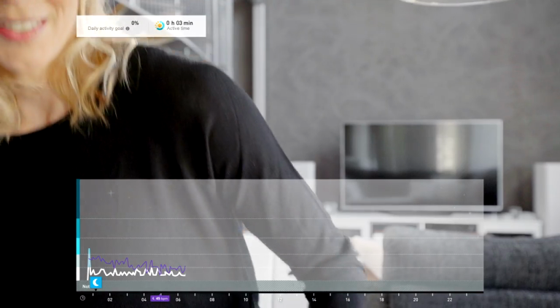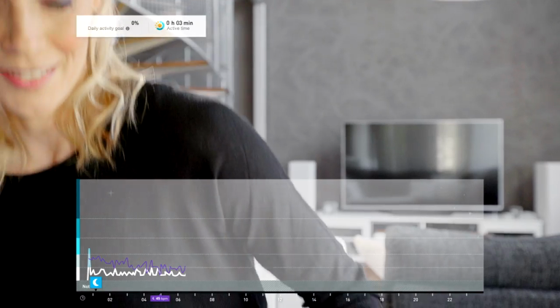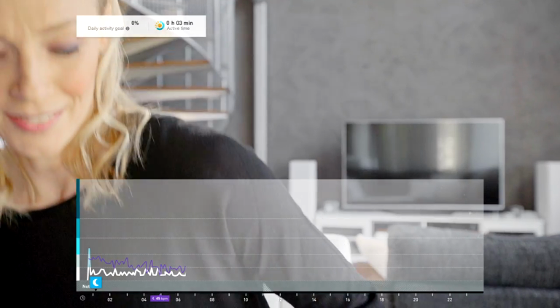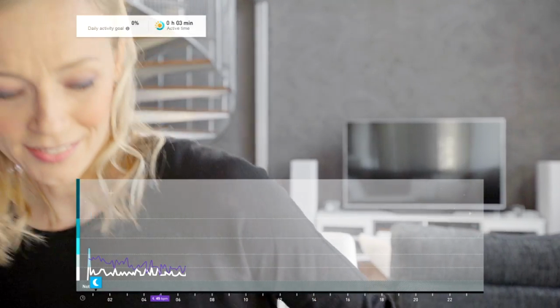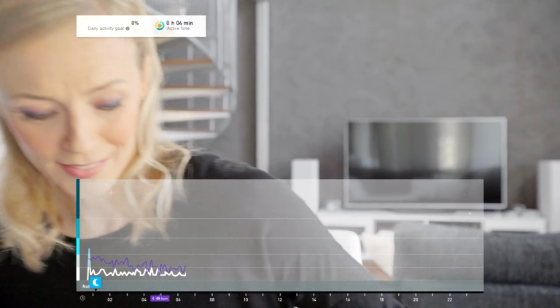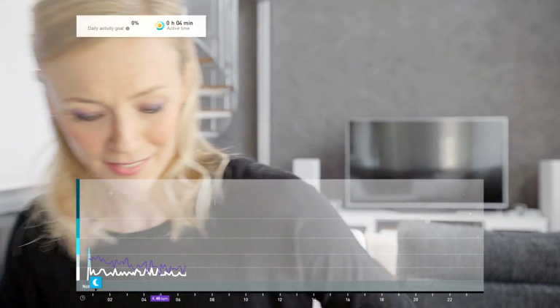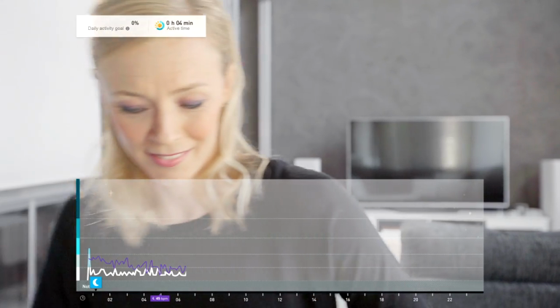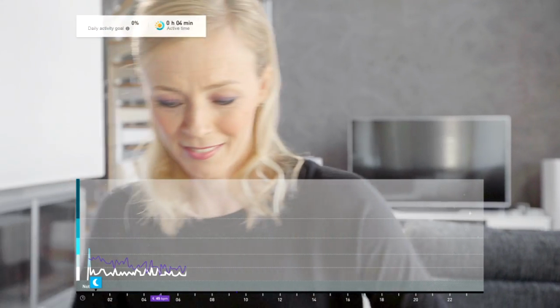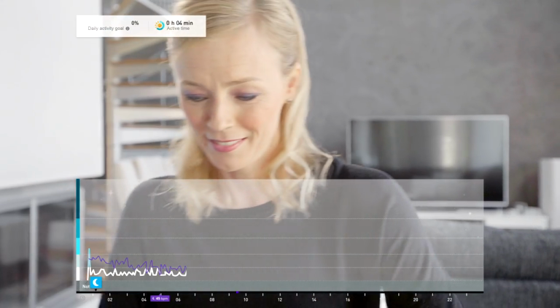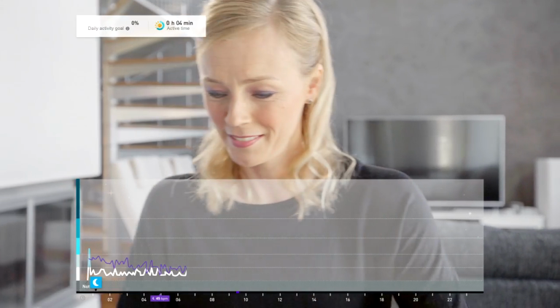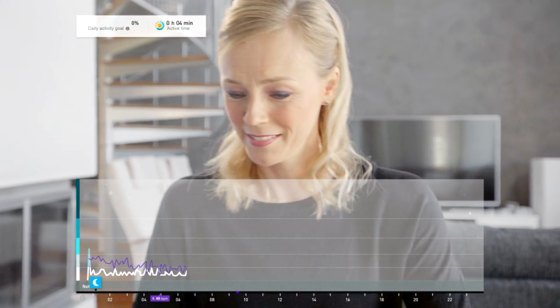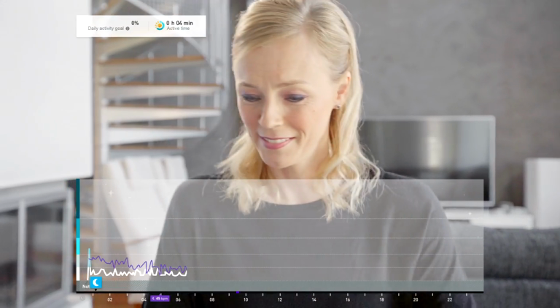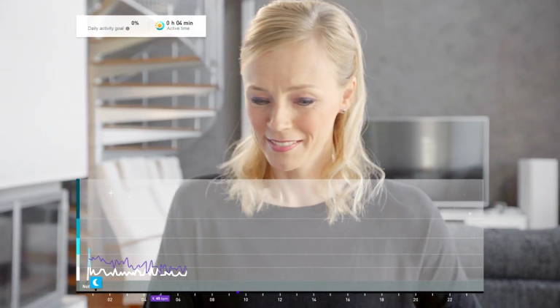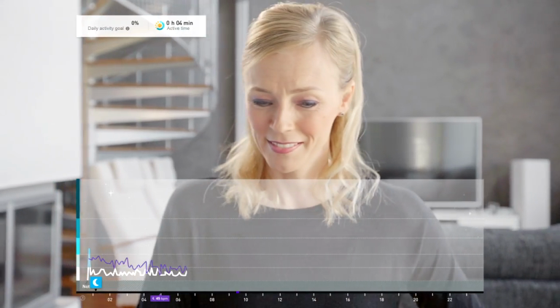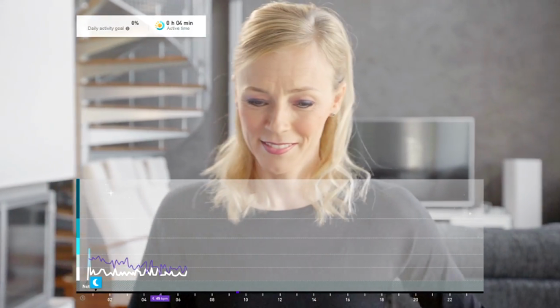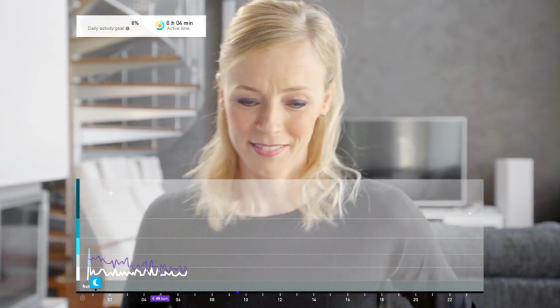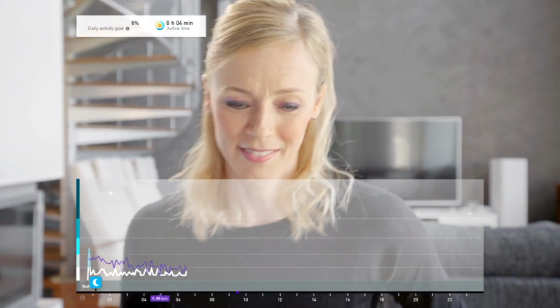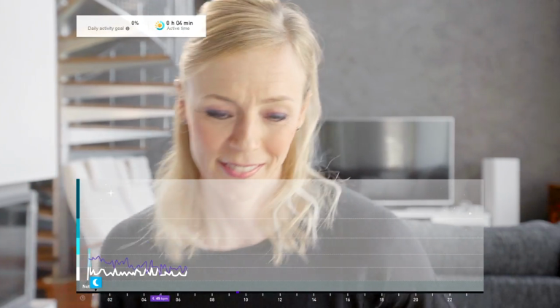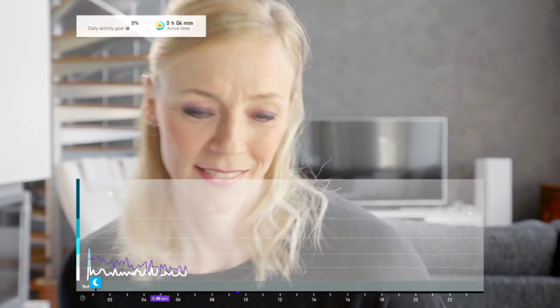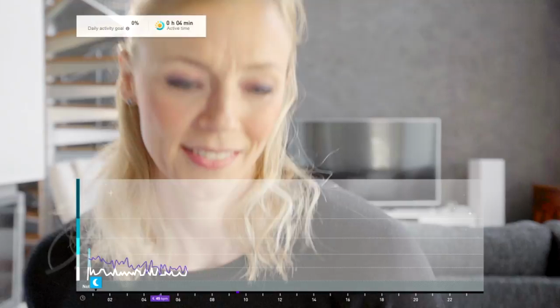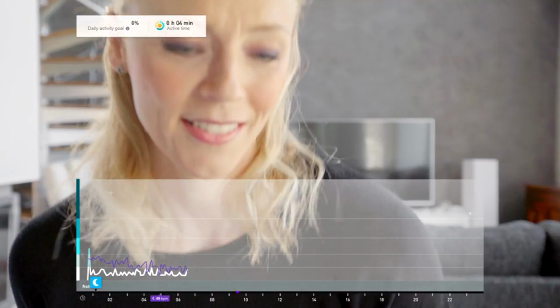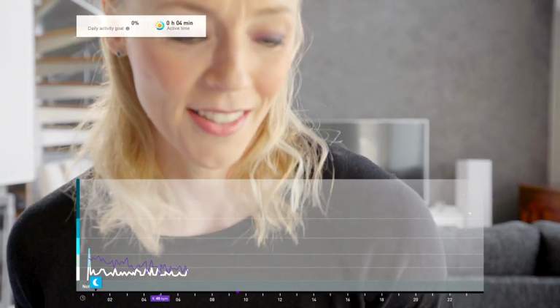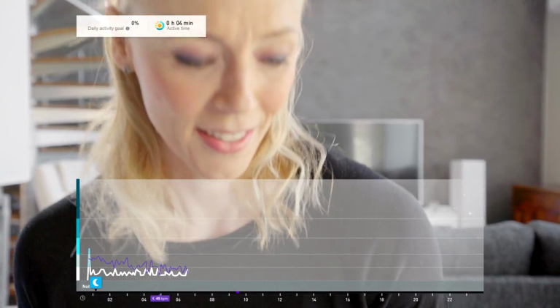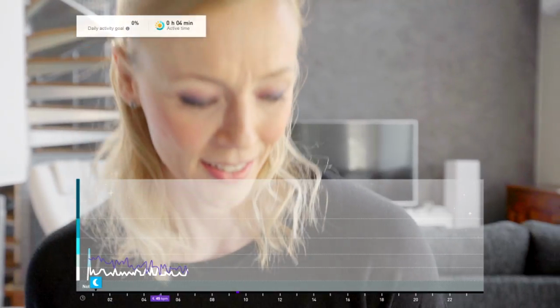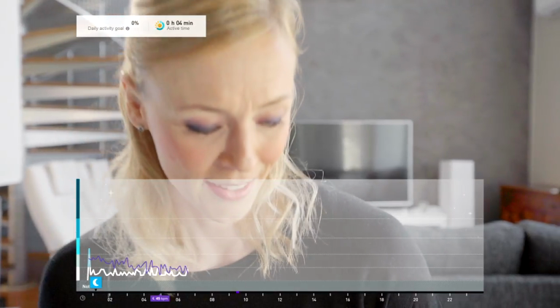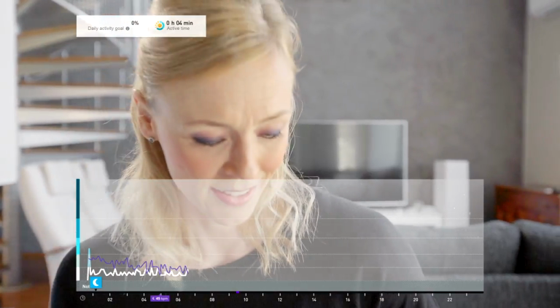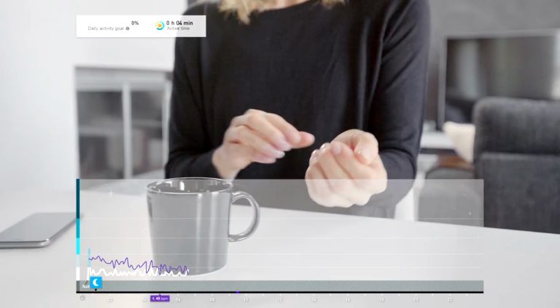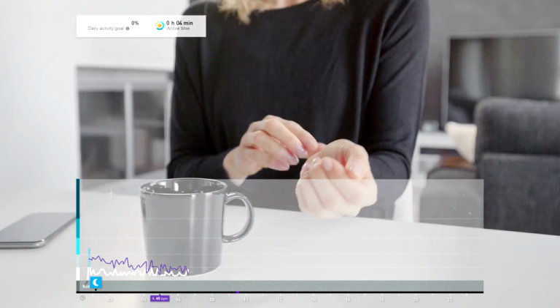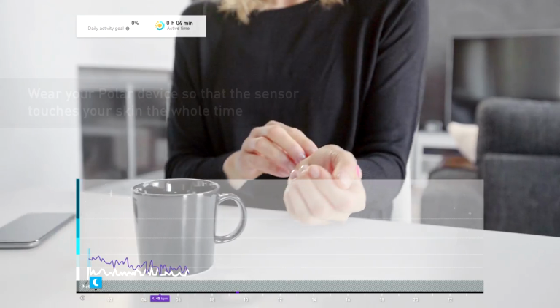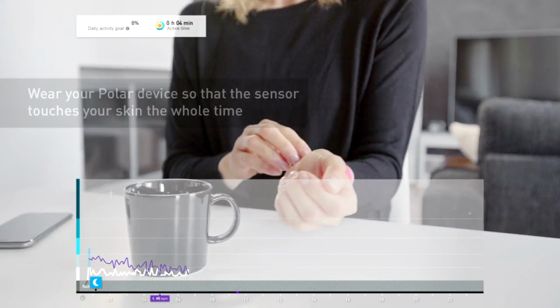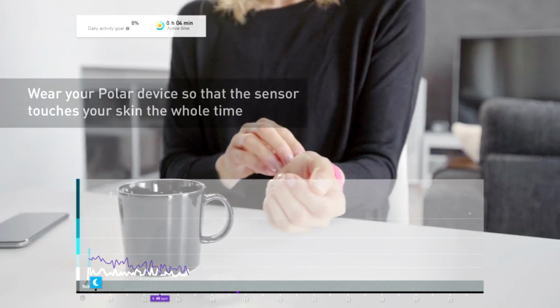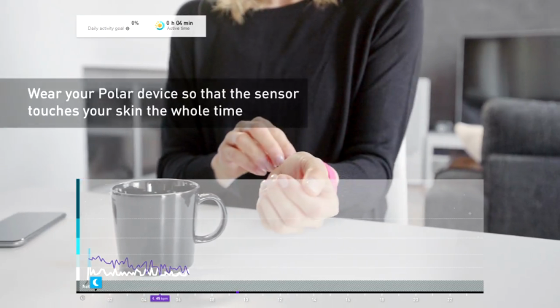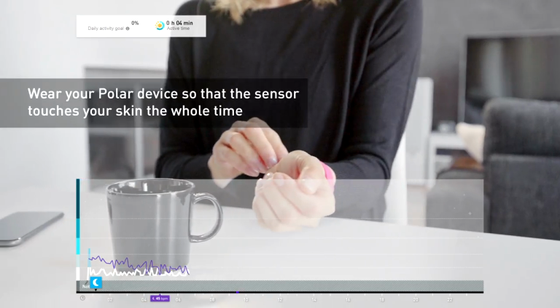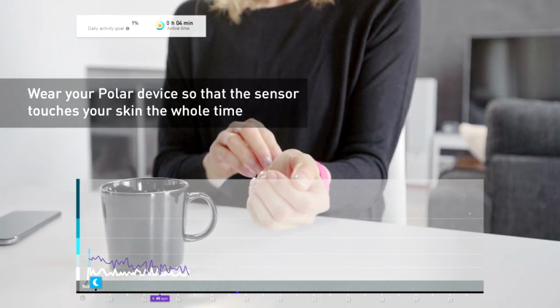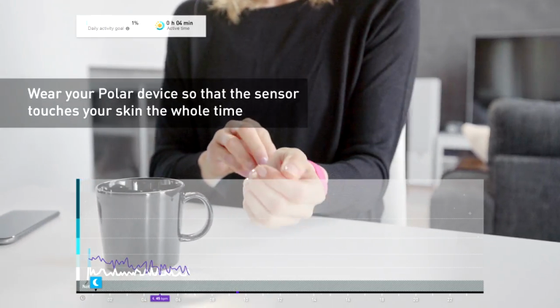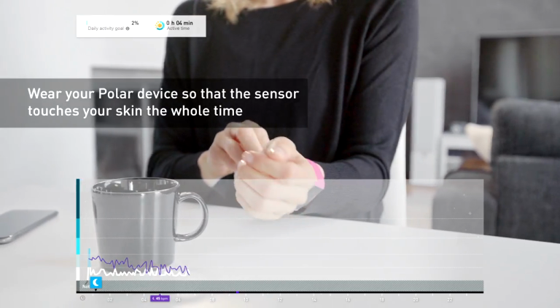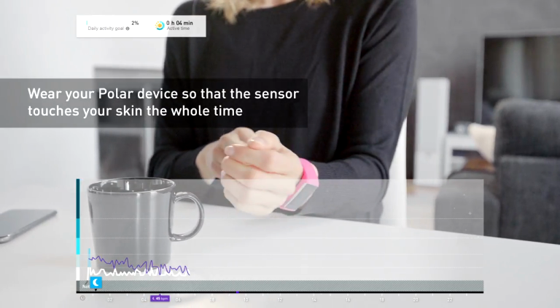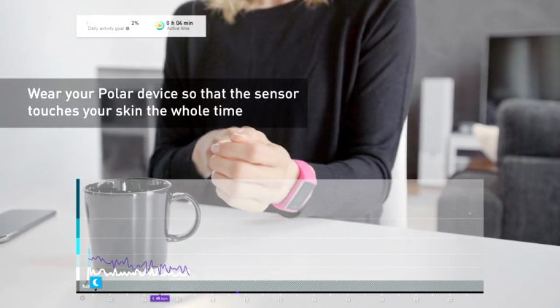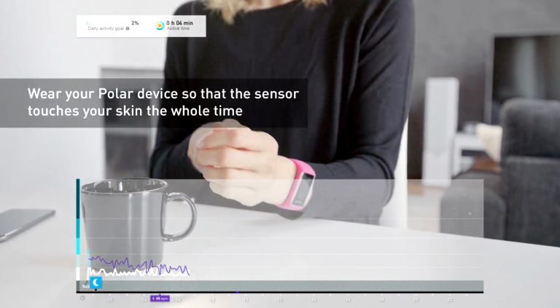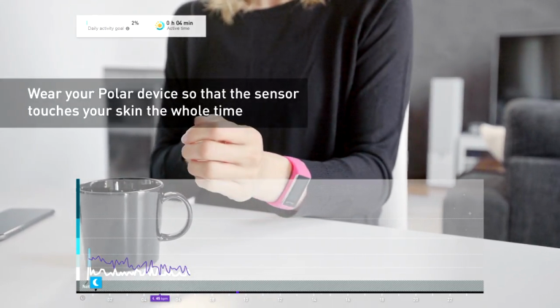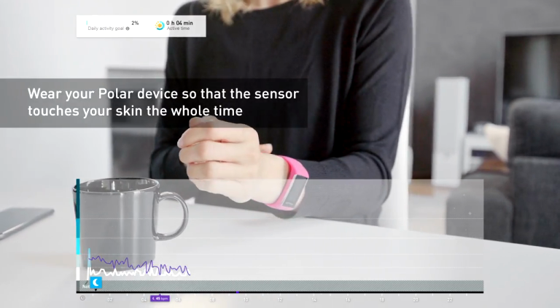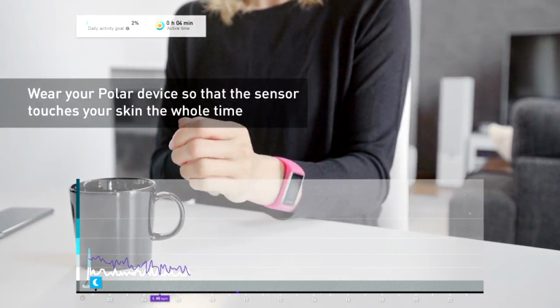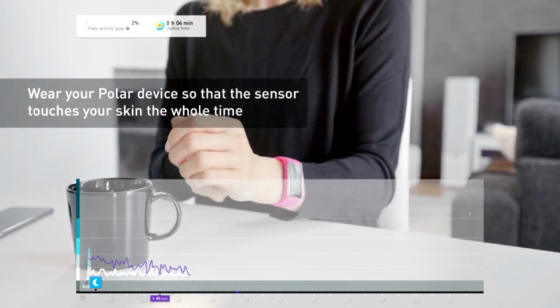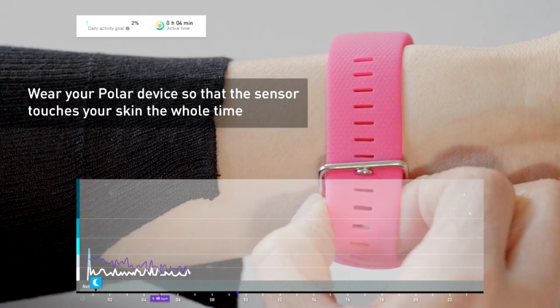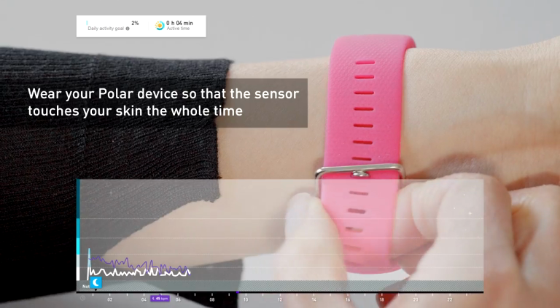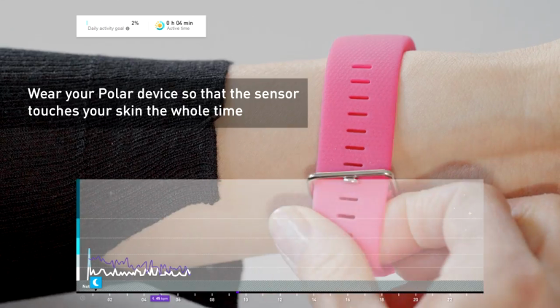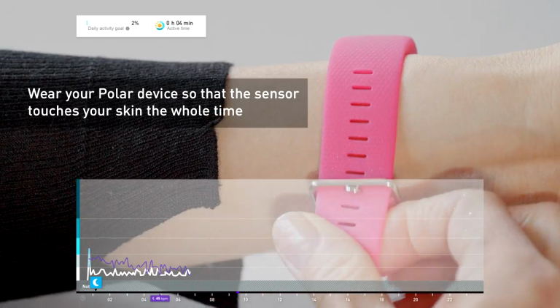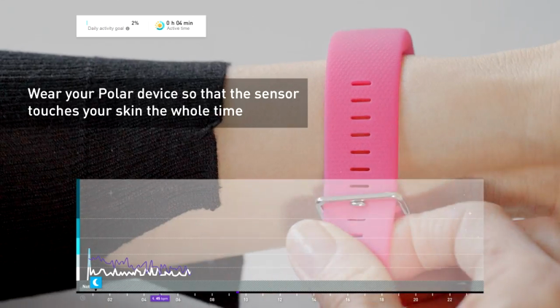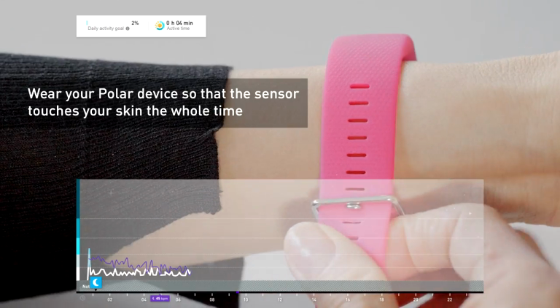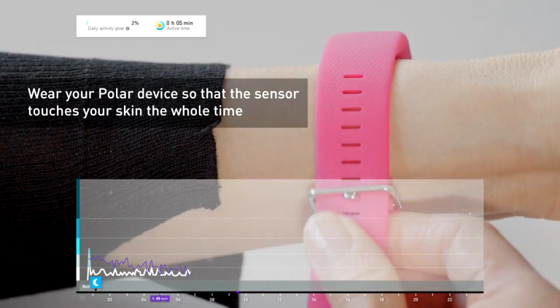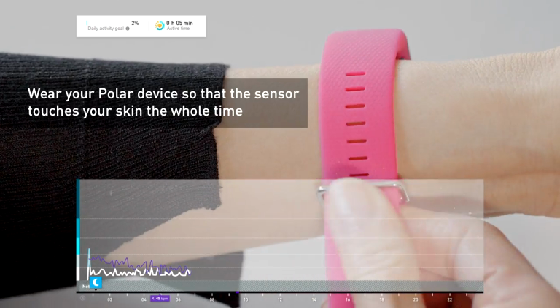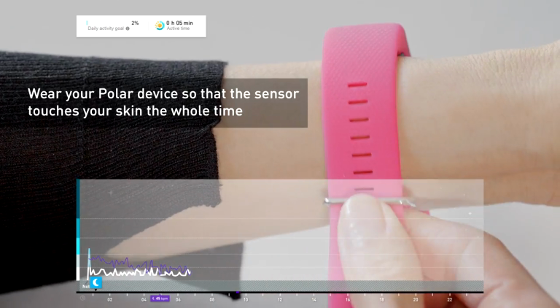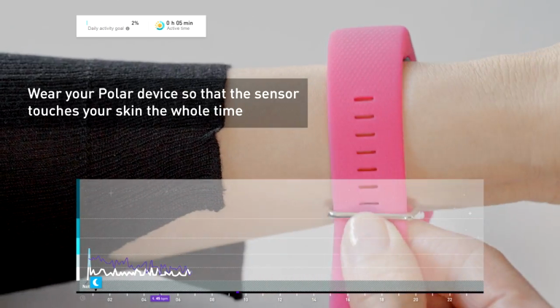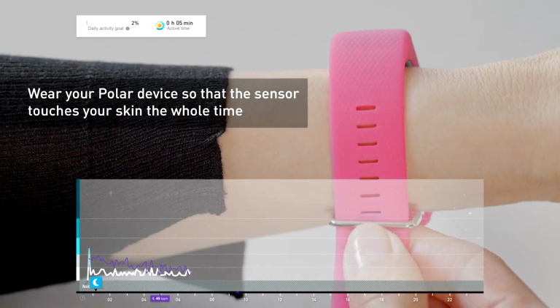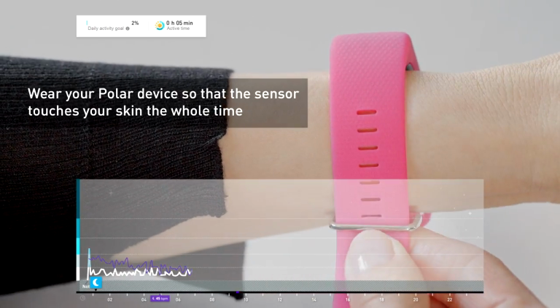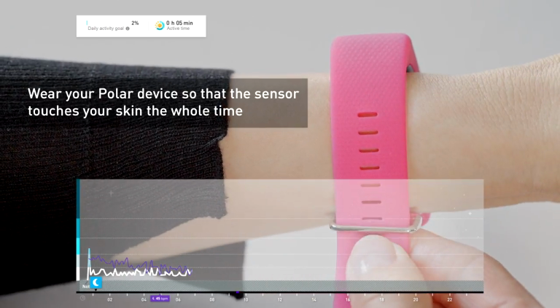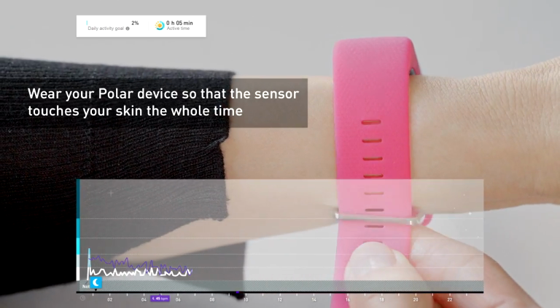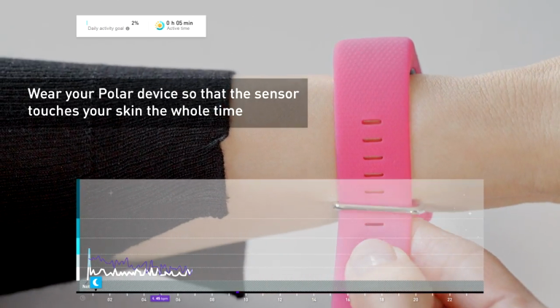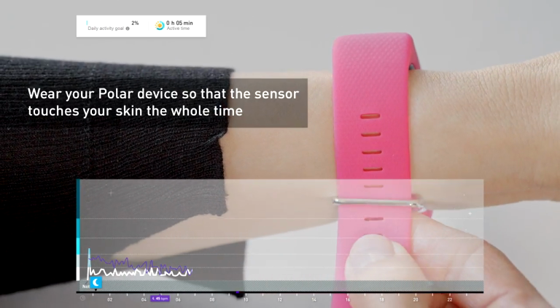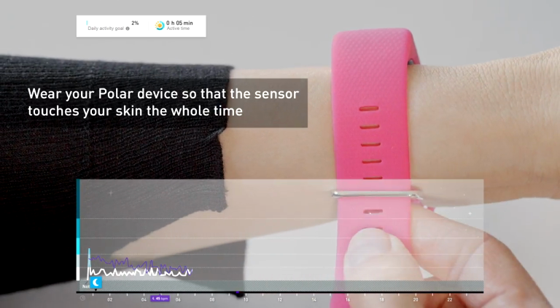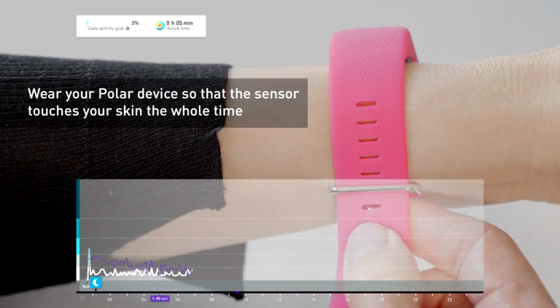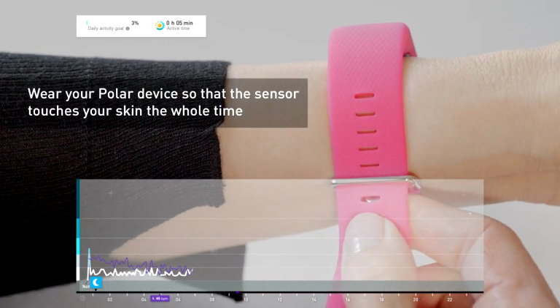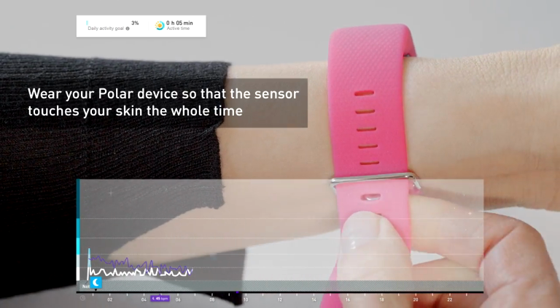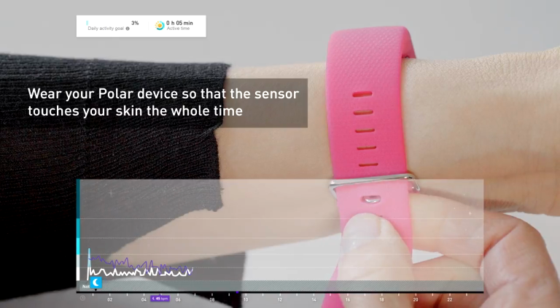To be able to get reliable, continuous heart rate measurements, you should wear your Polar device firmly around your wrist, behind the wrist bone.